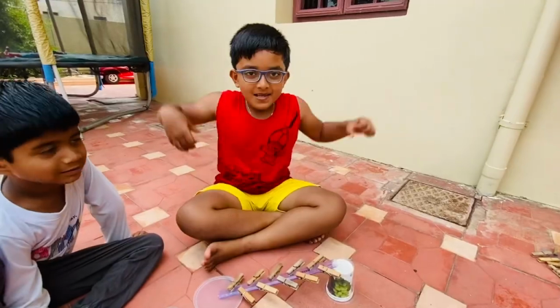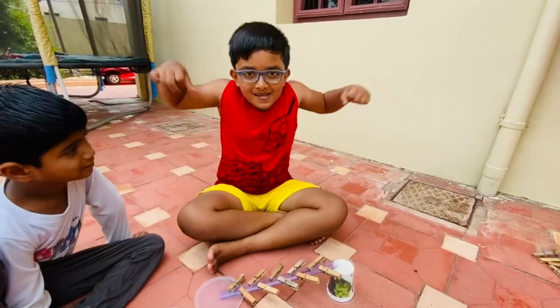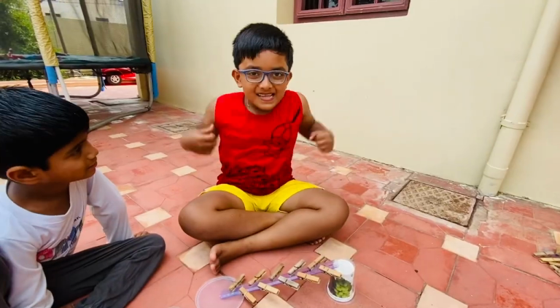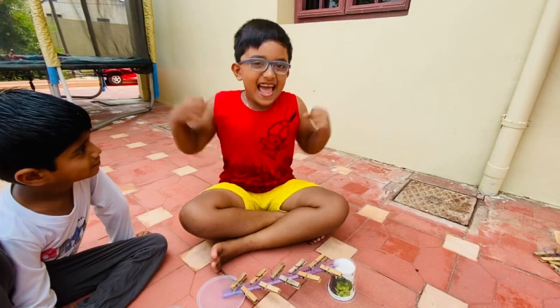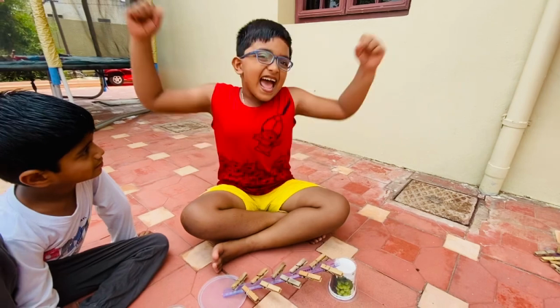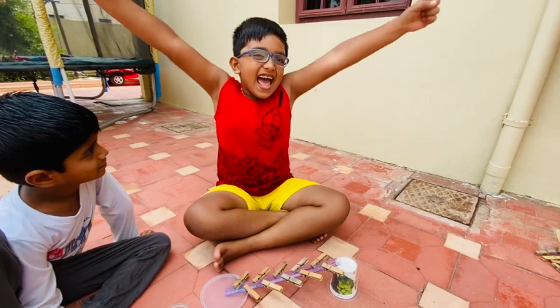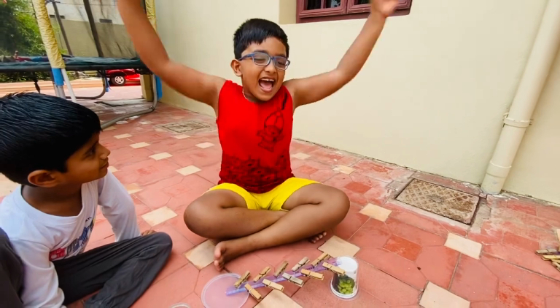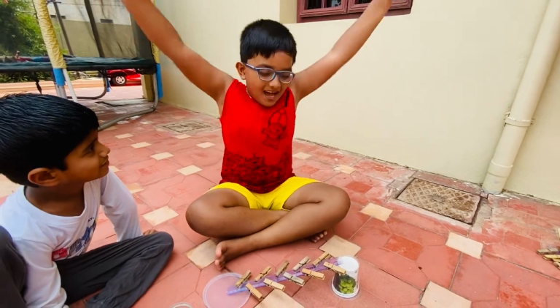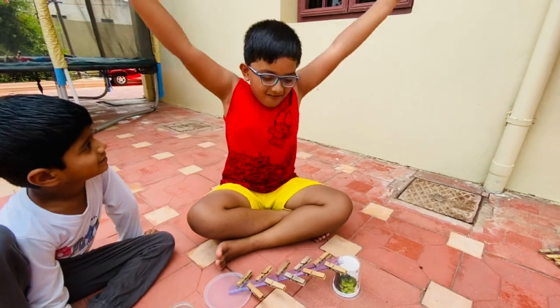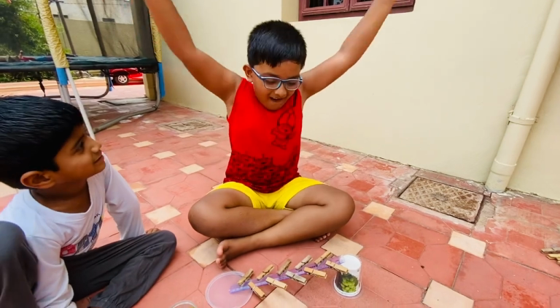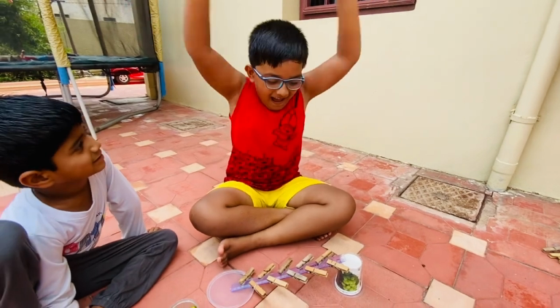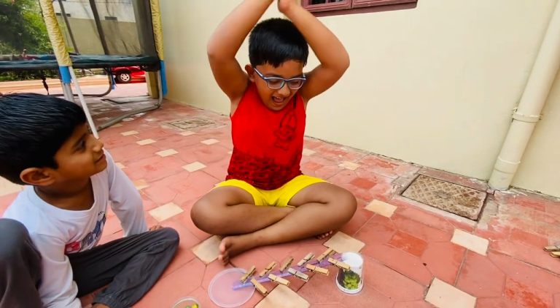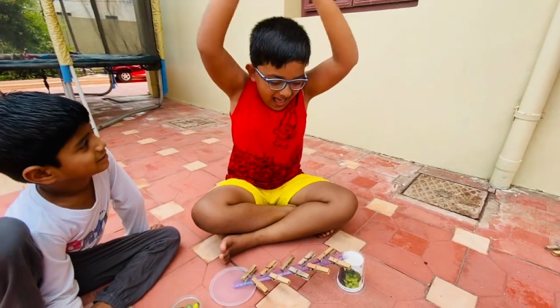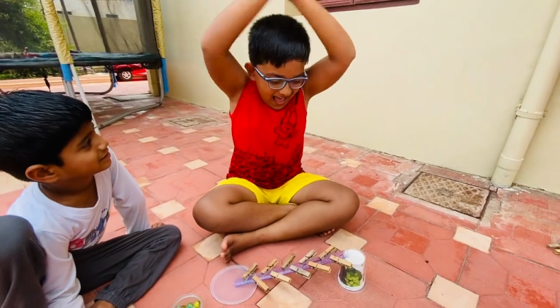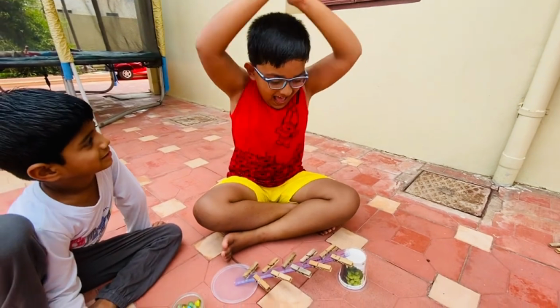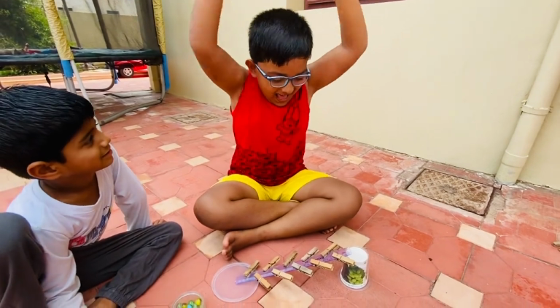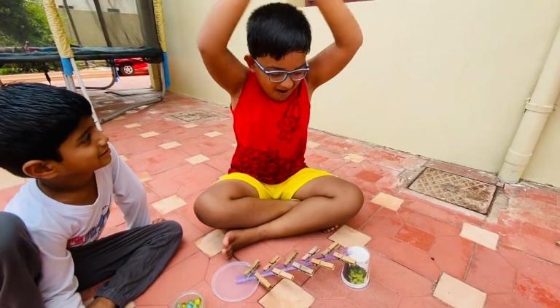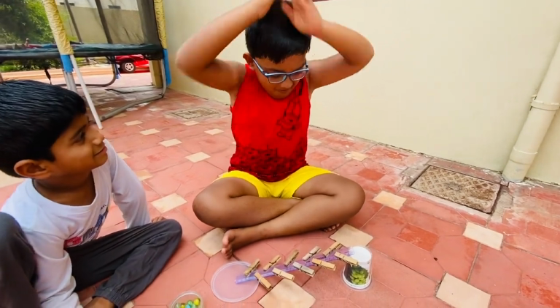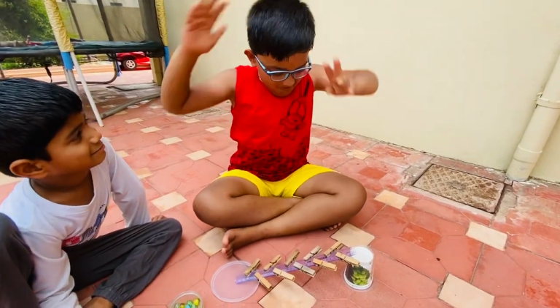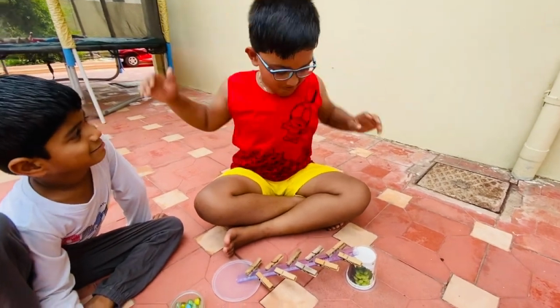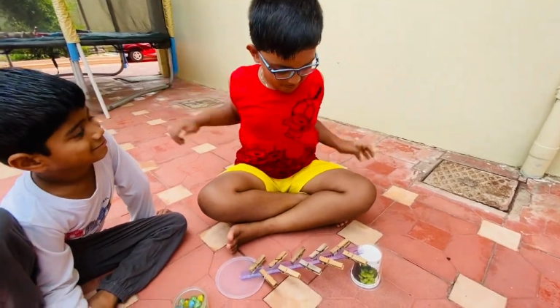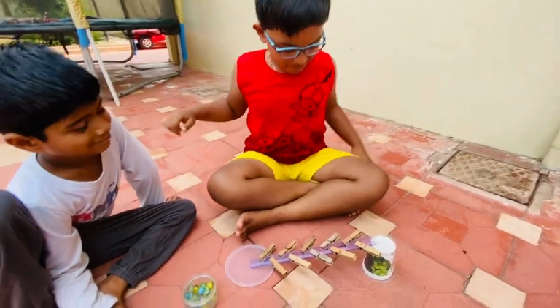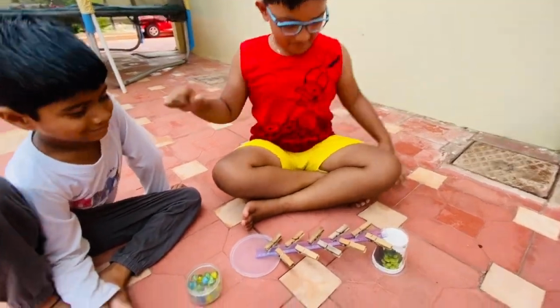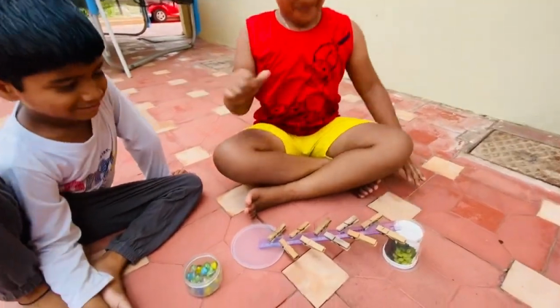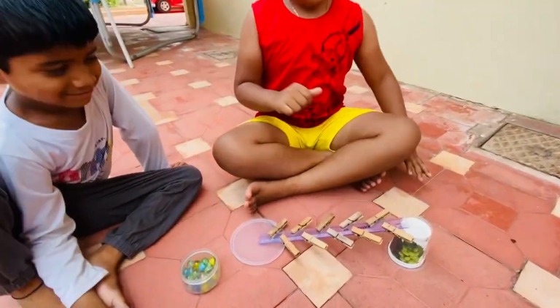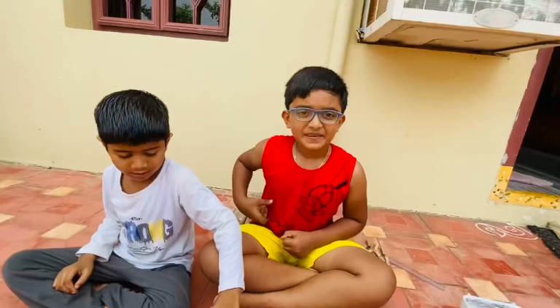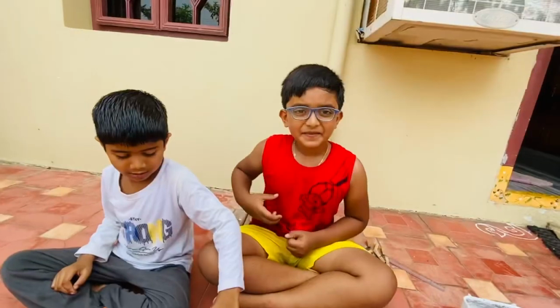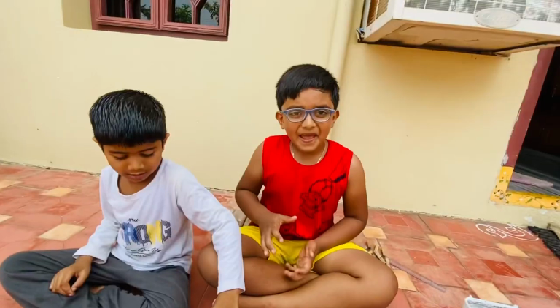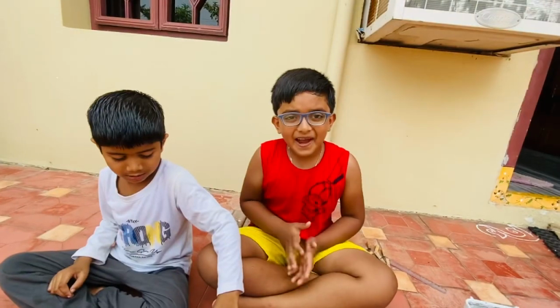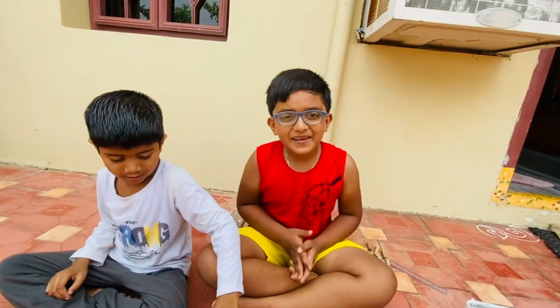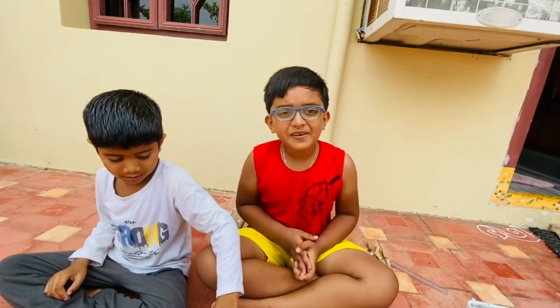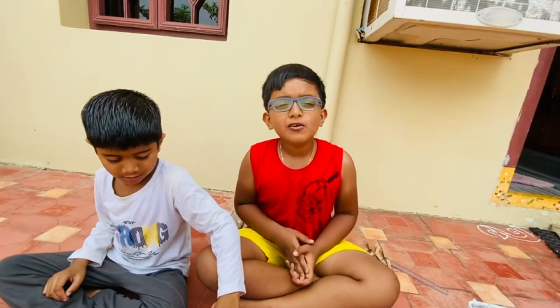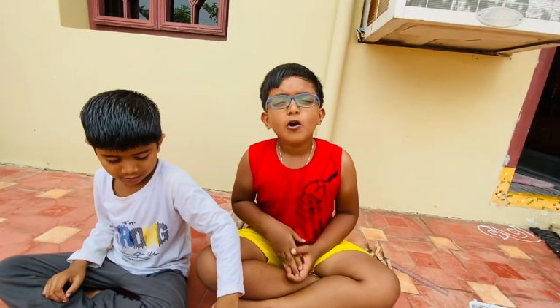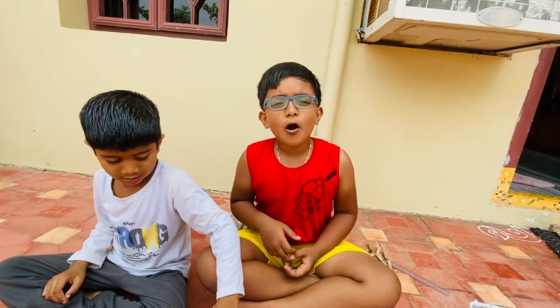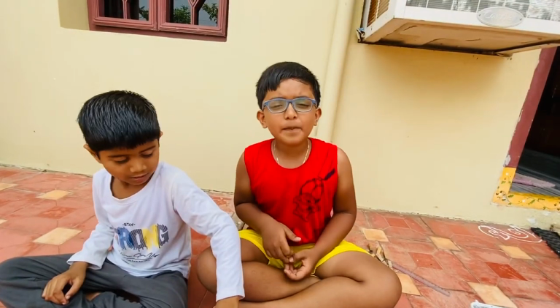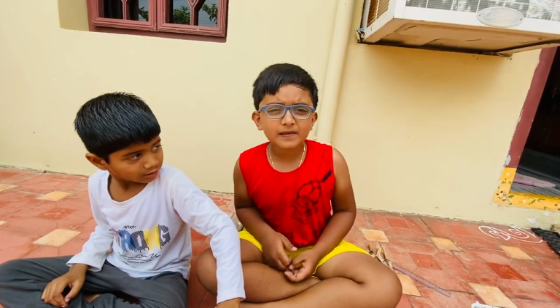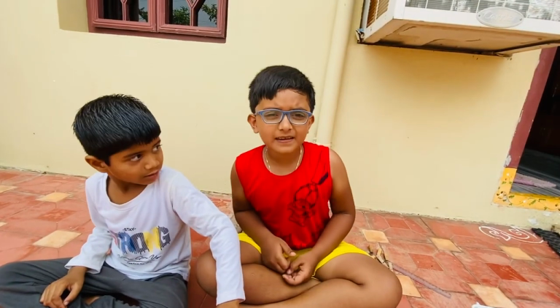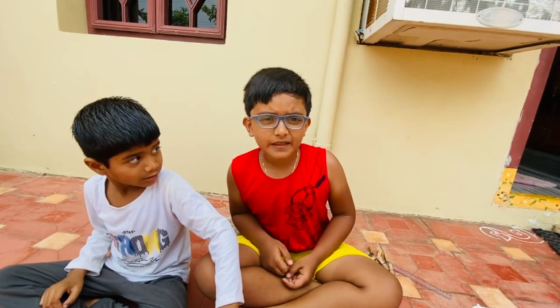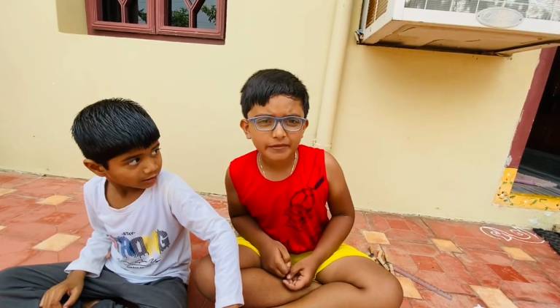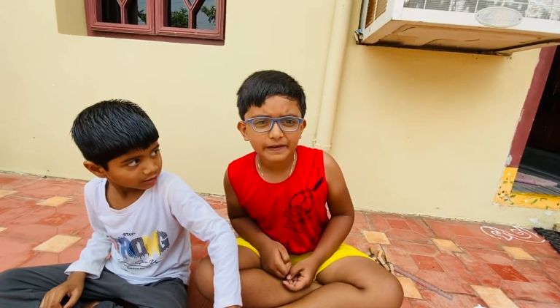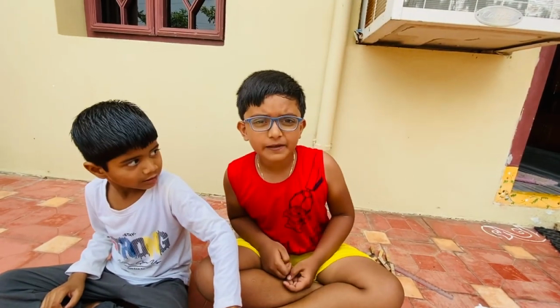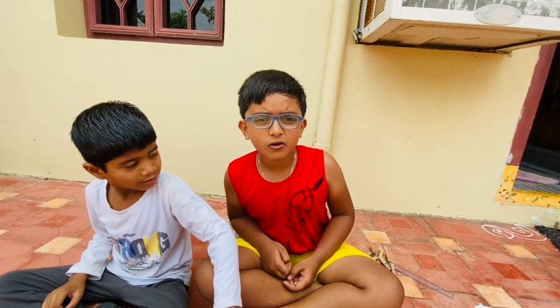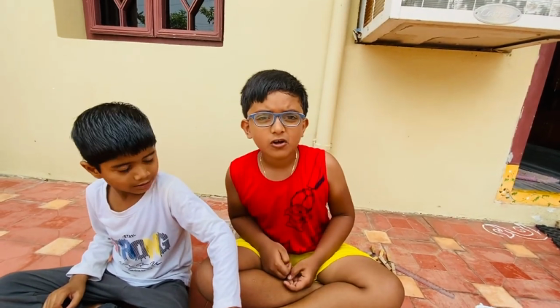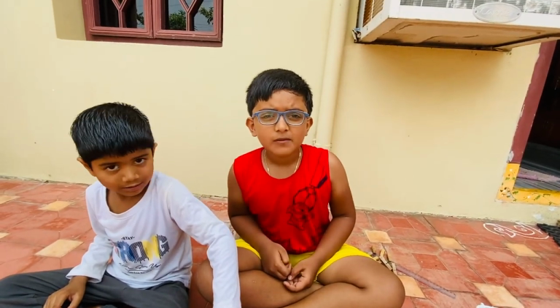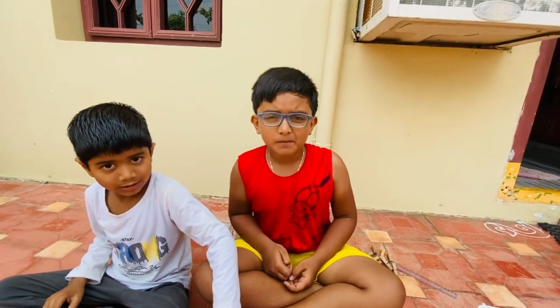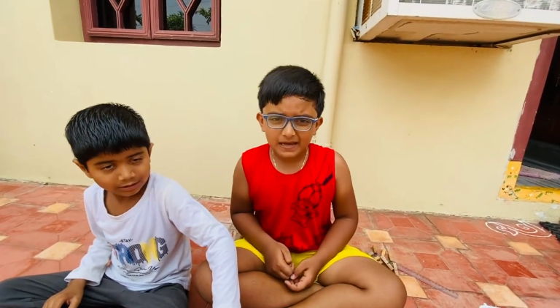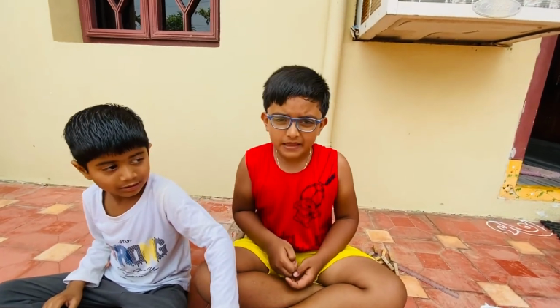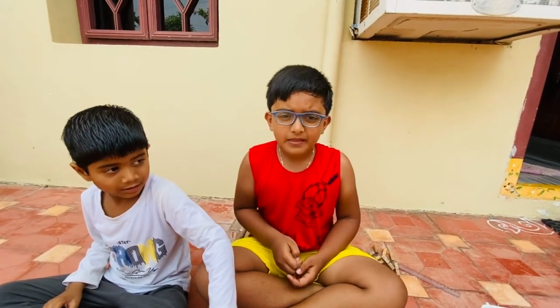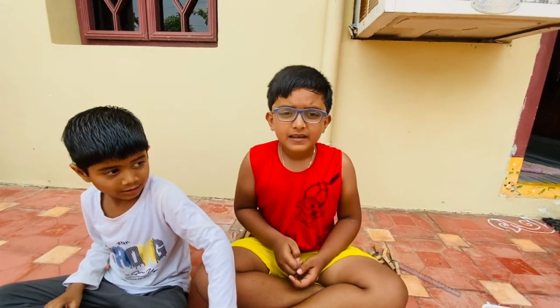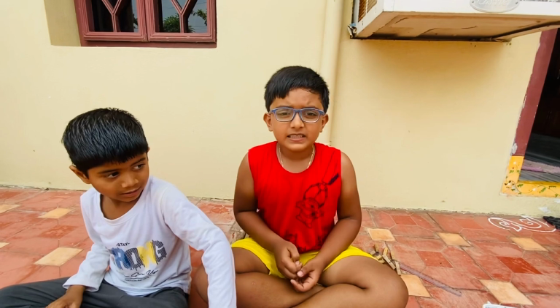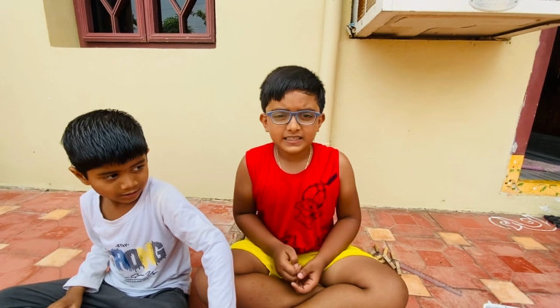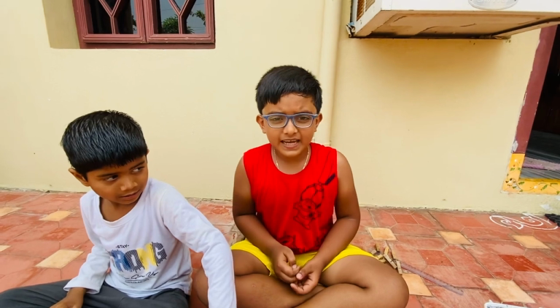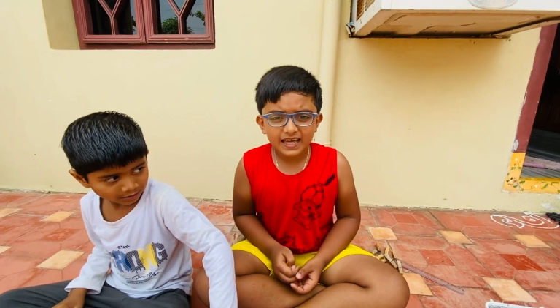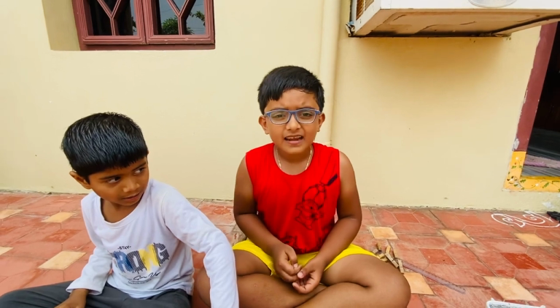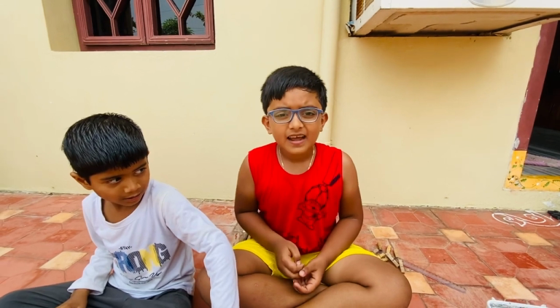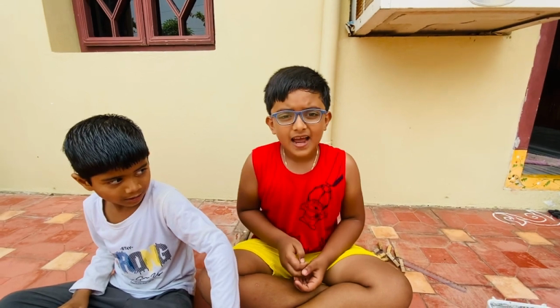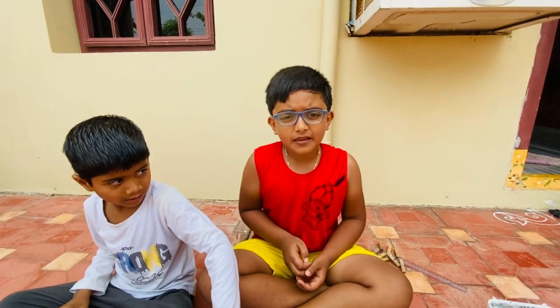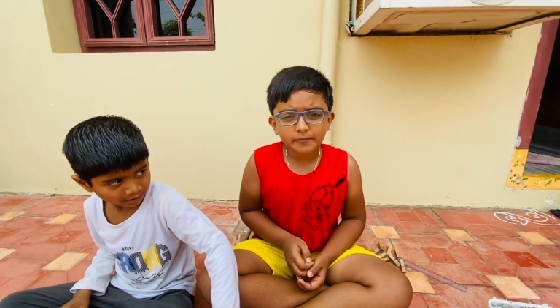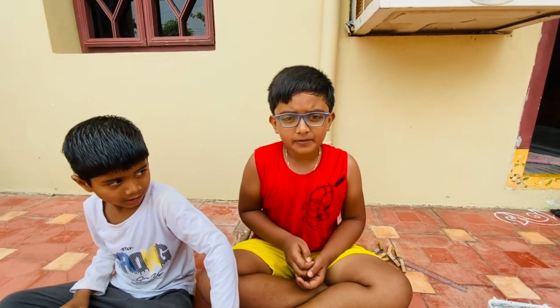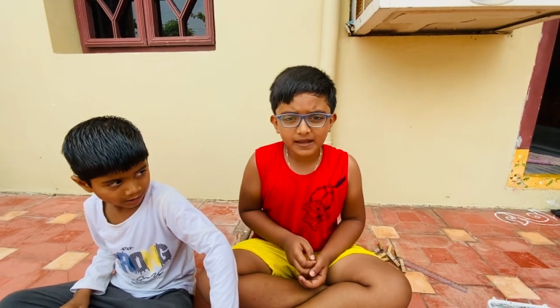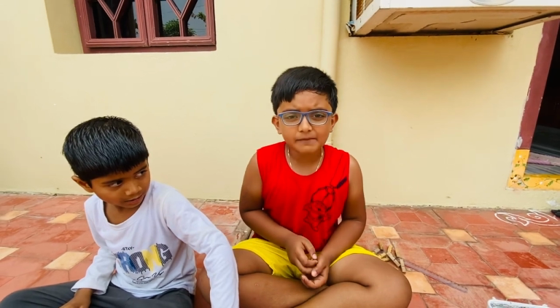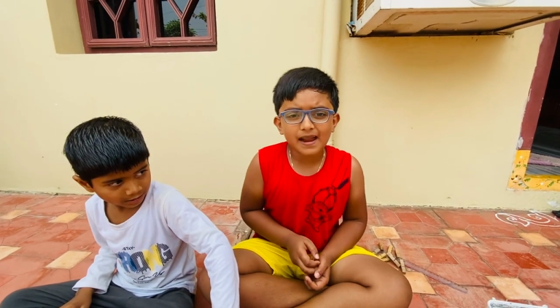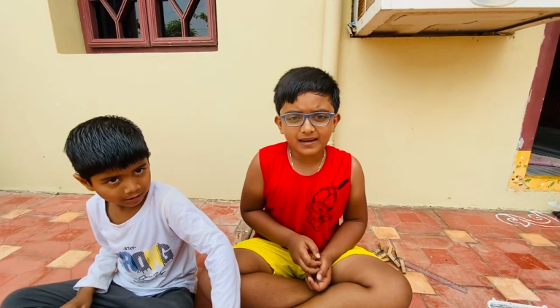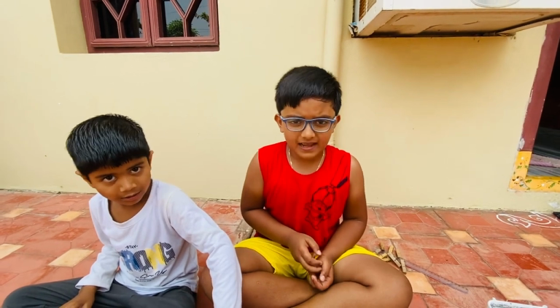Yeah, wow! Thank you. Hope you like this video. Please share, subscribe, and like.